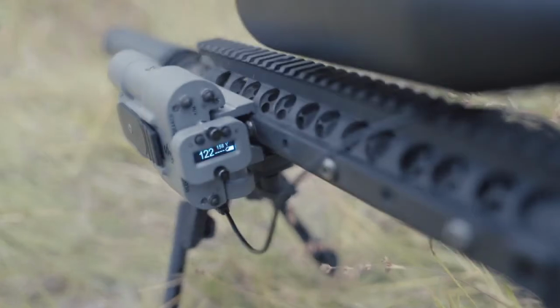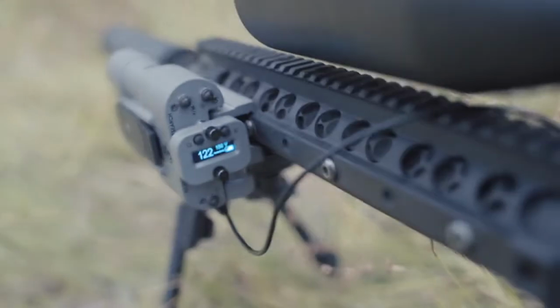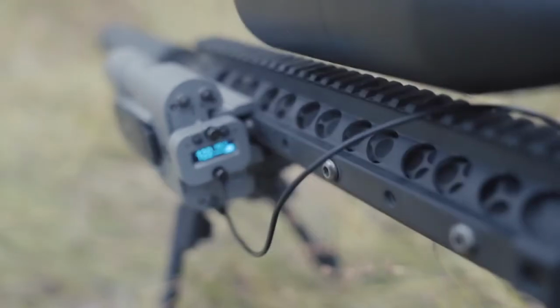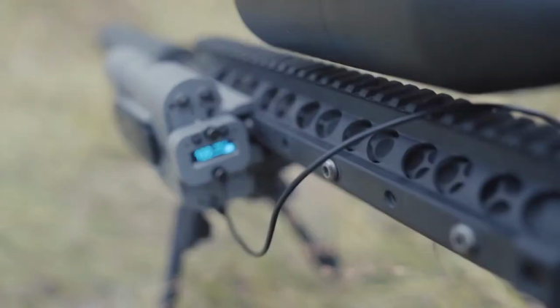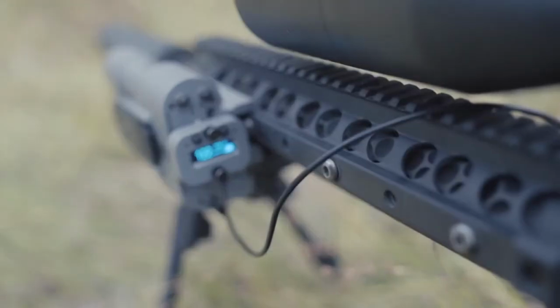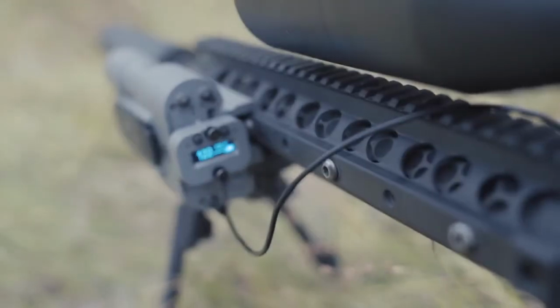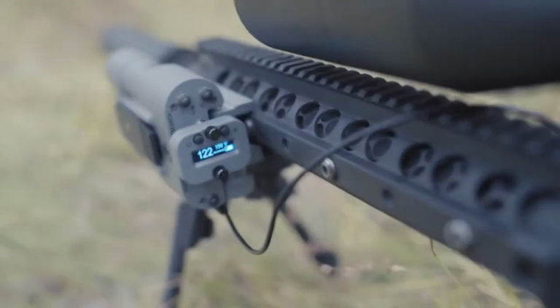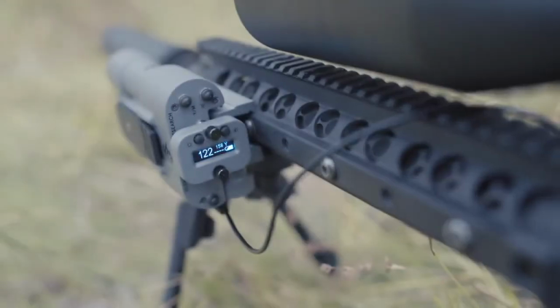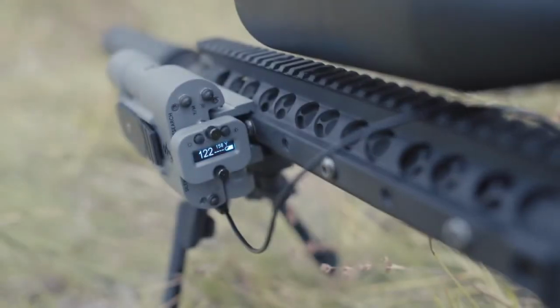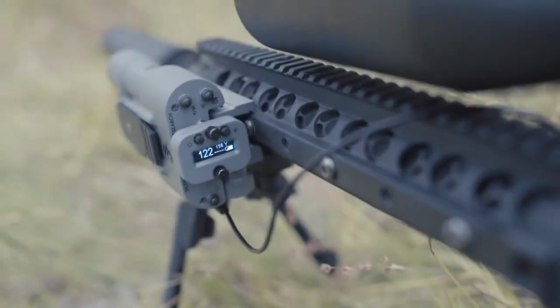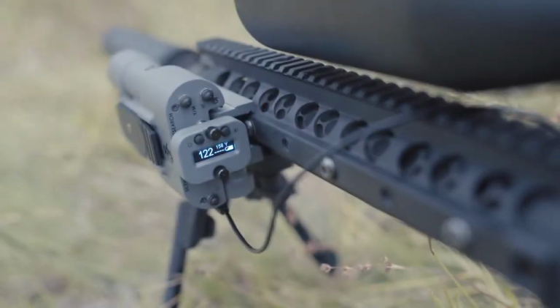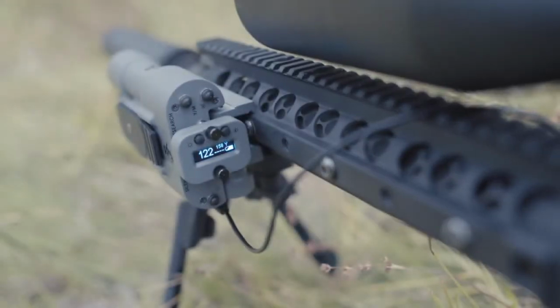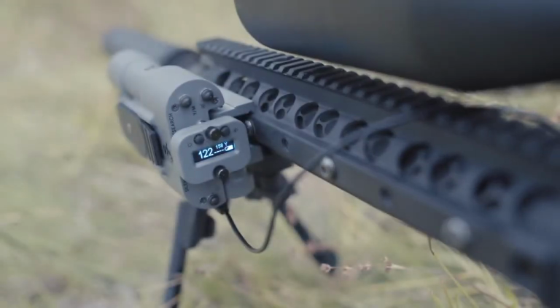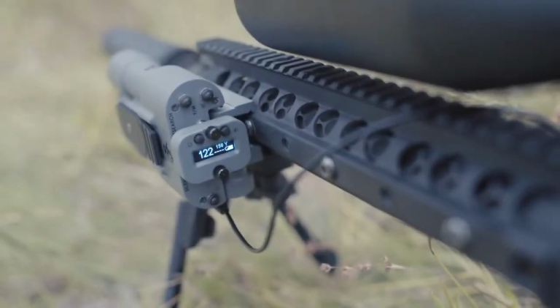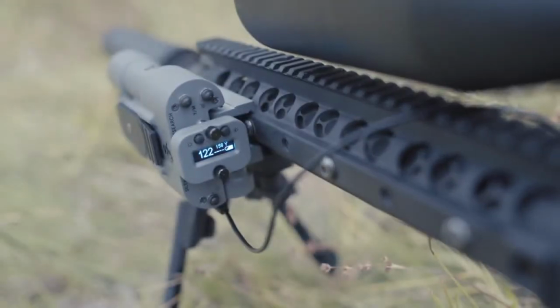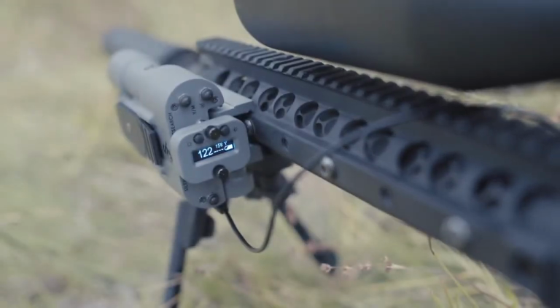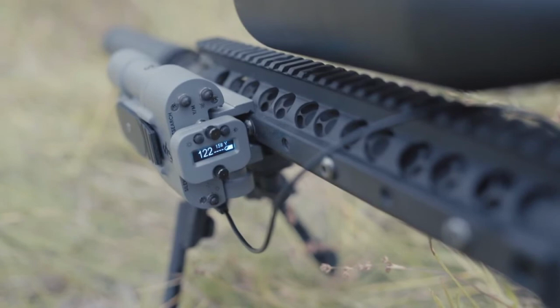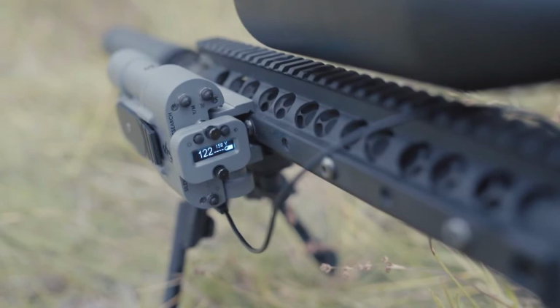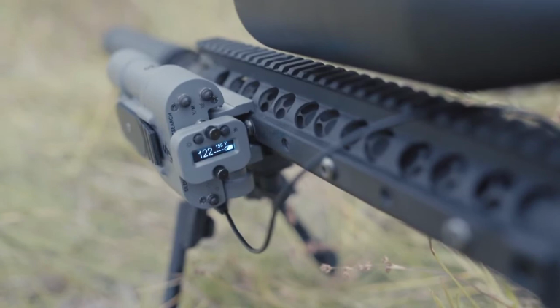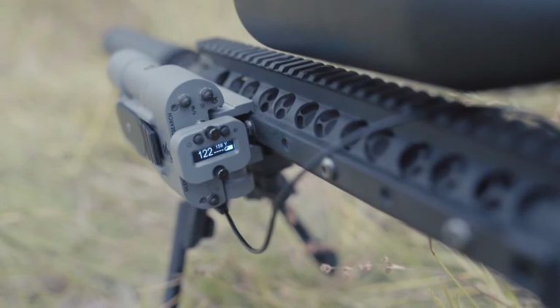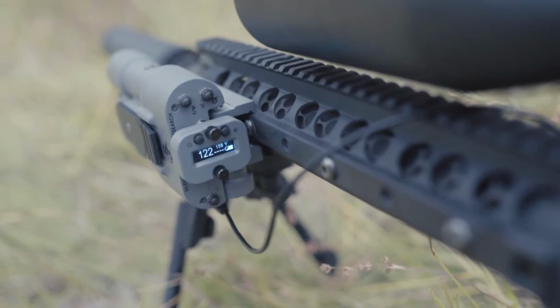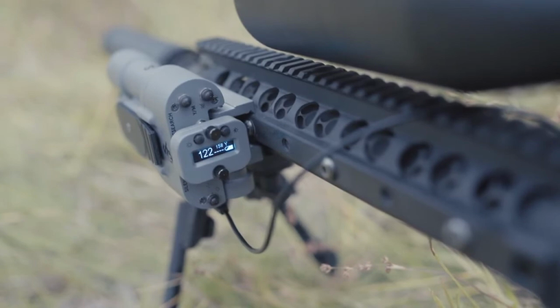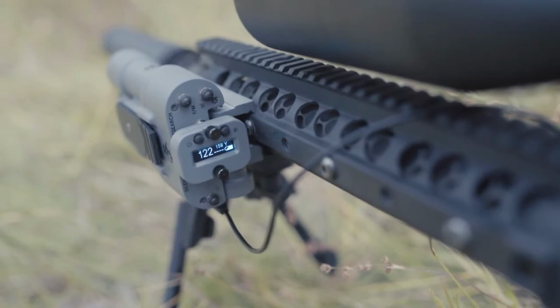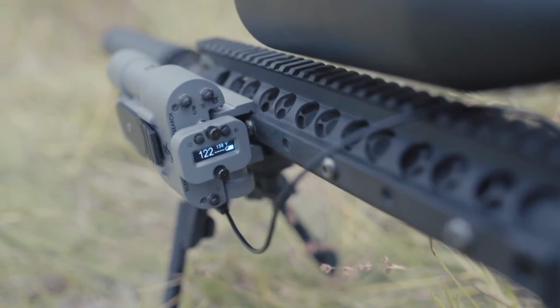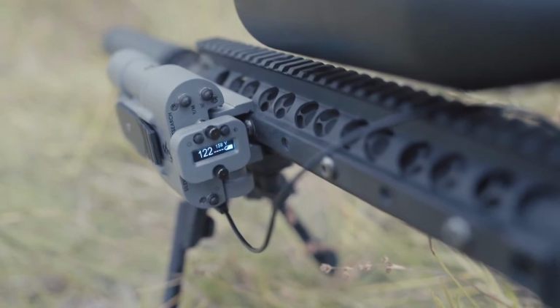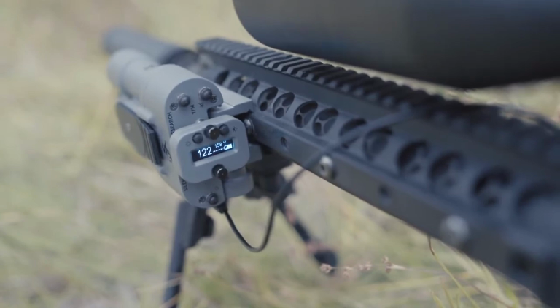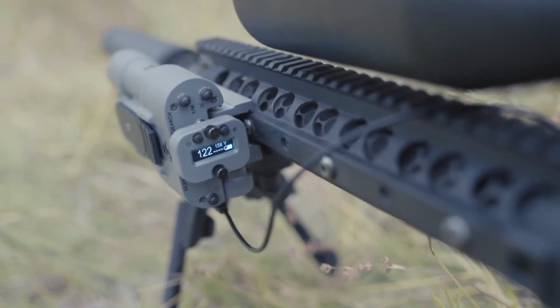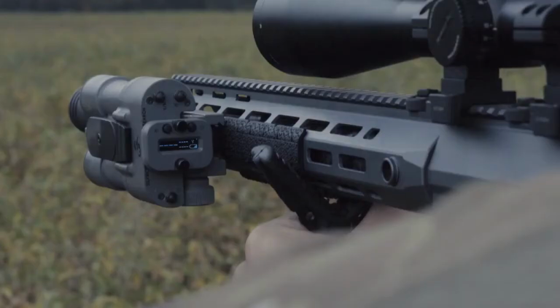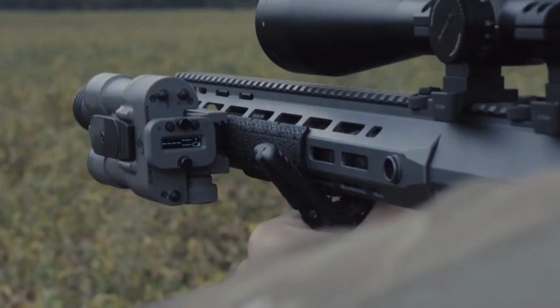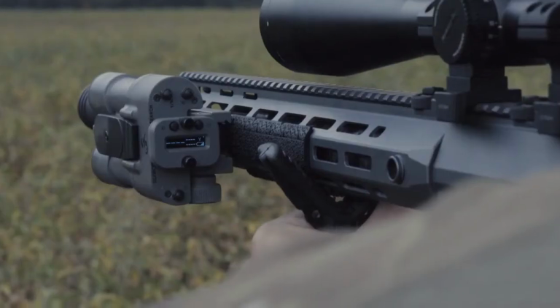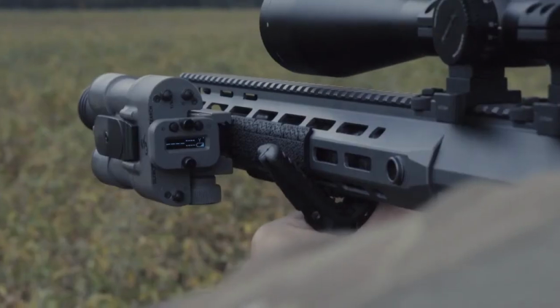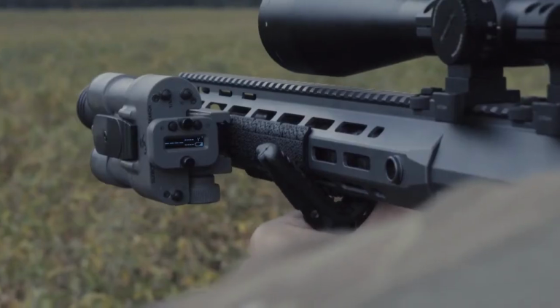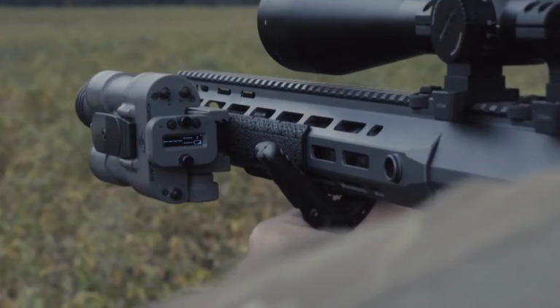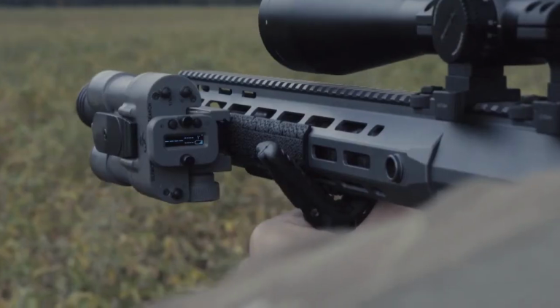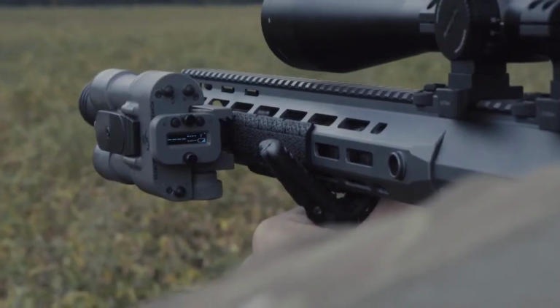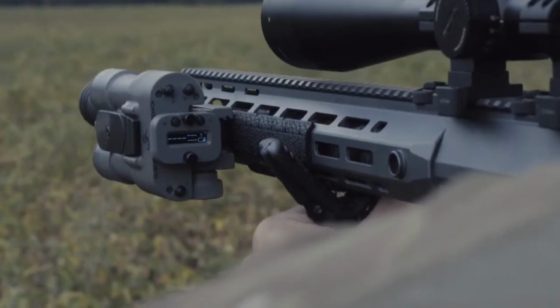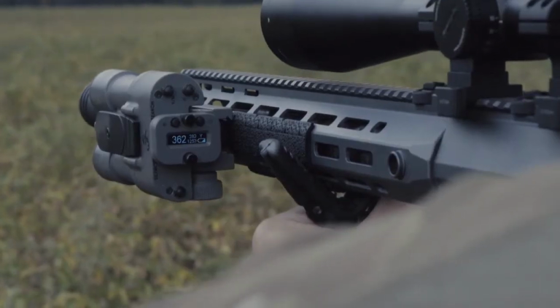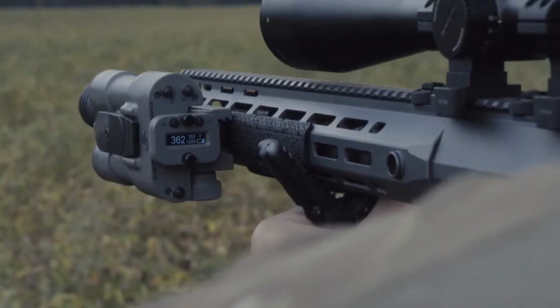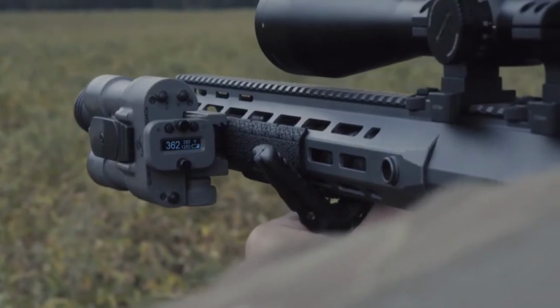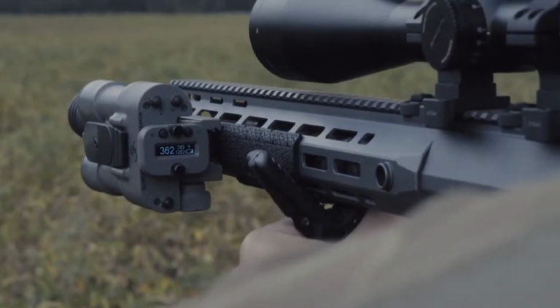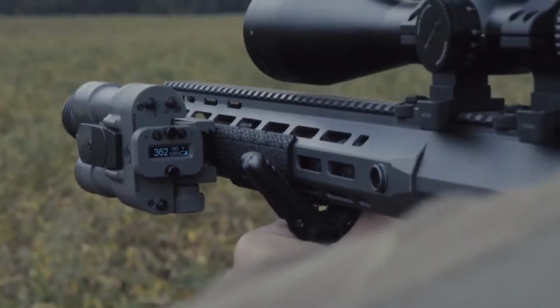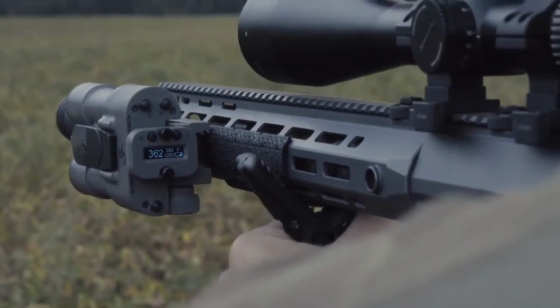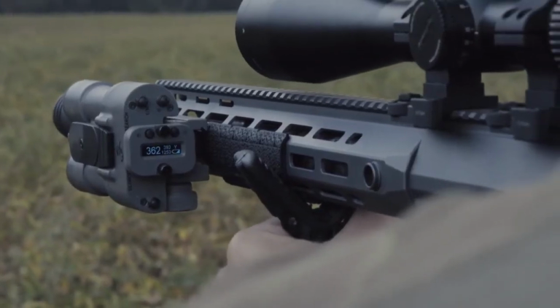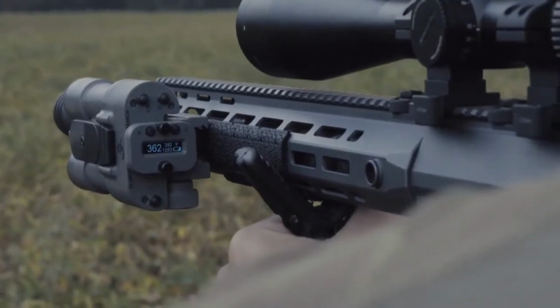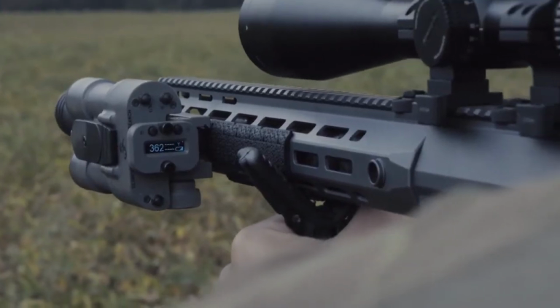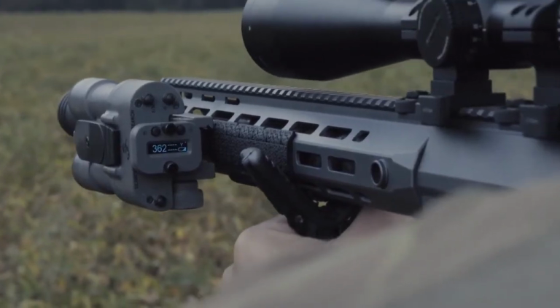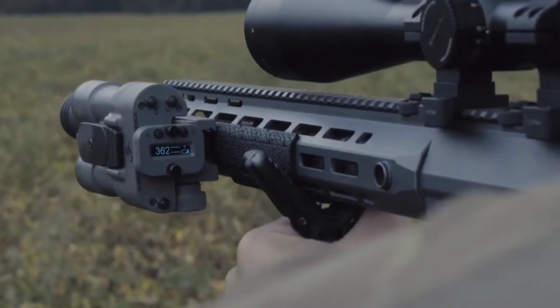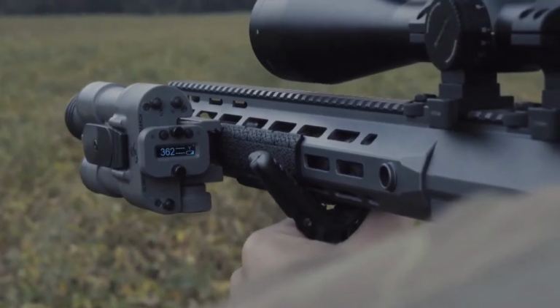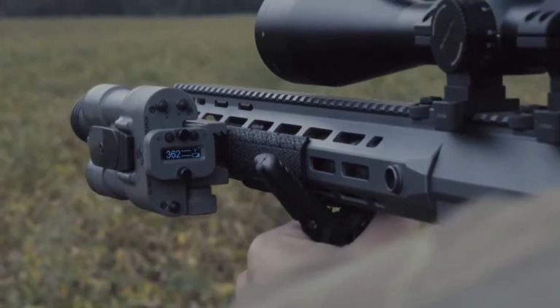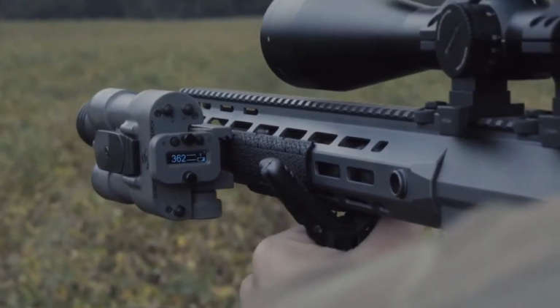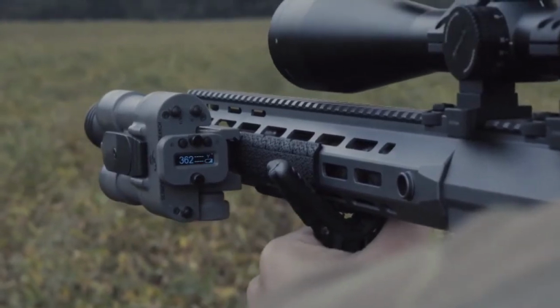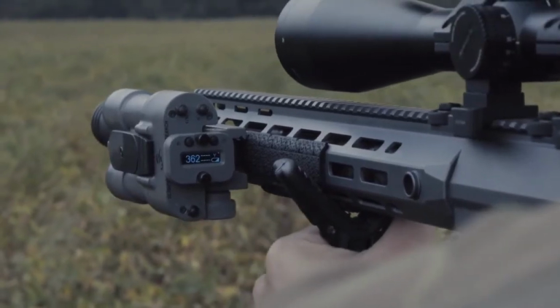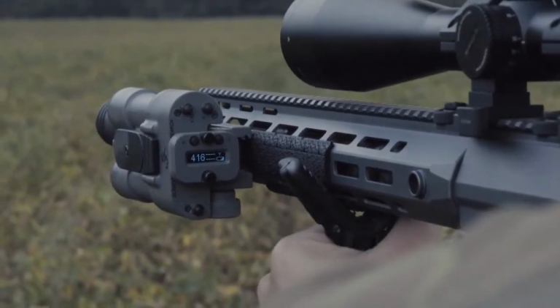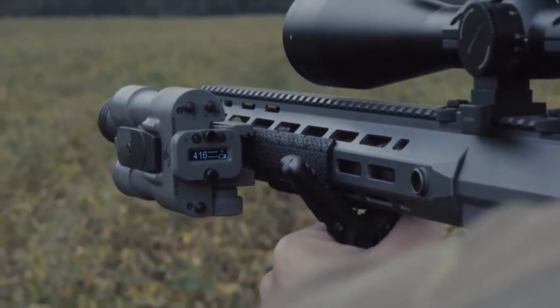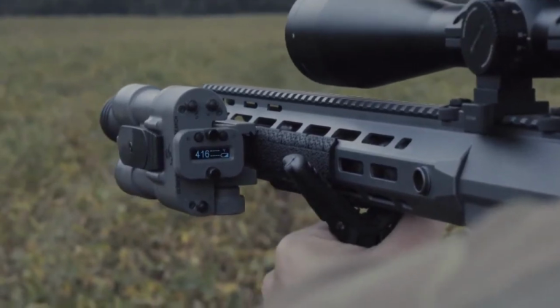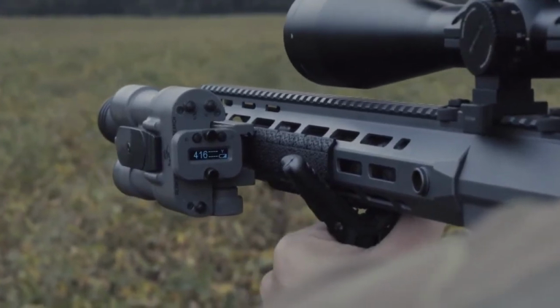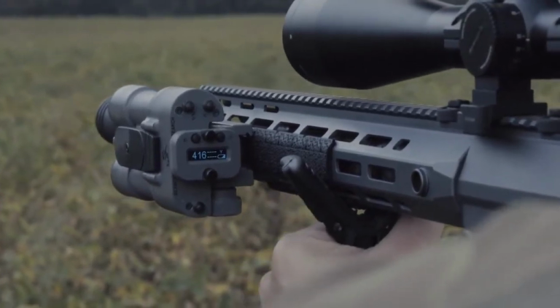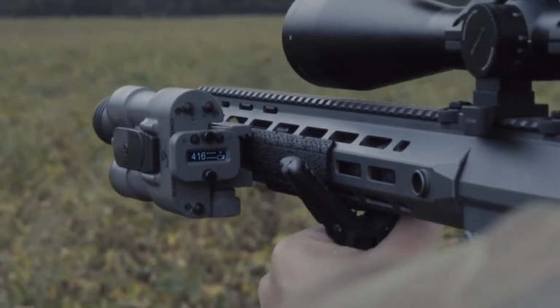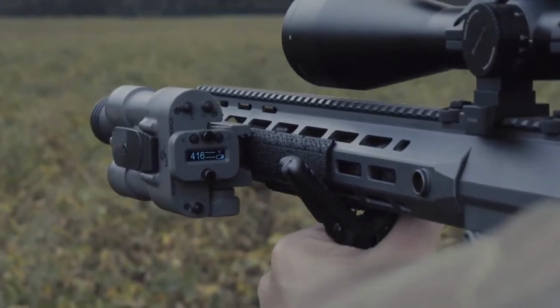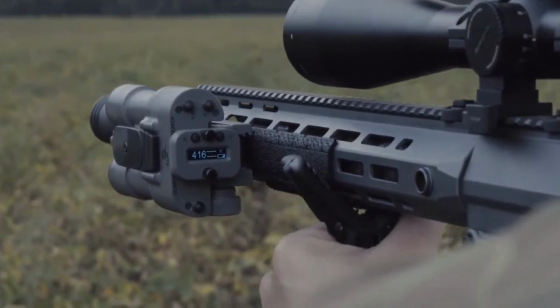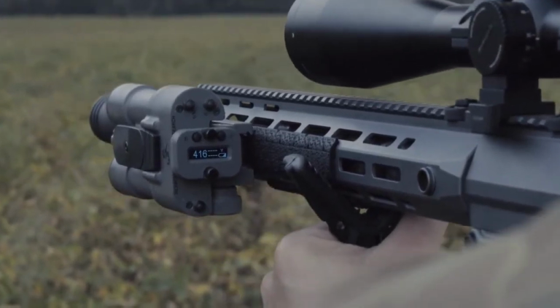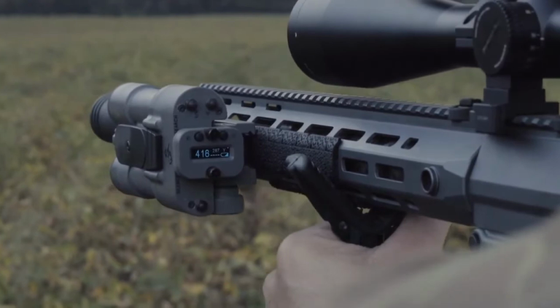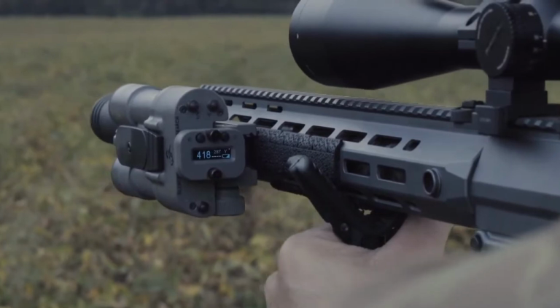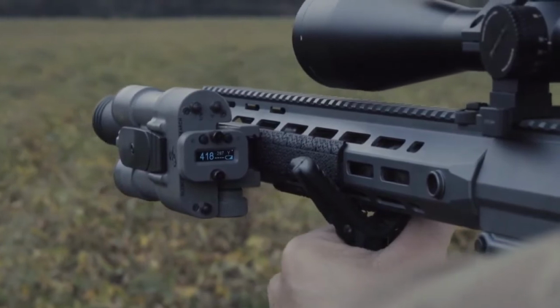The Radius will display three range readings. The largest is the strongest reading, while the two smaller readings are the second and third strongest.